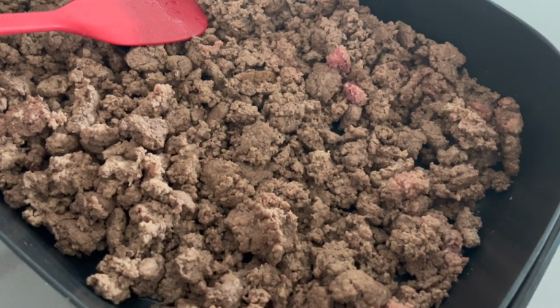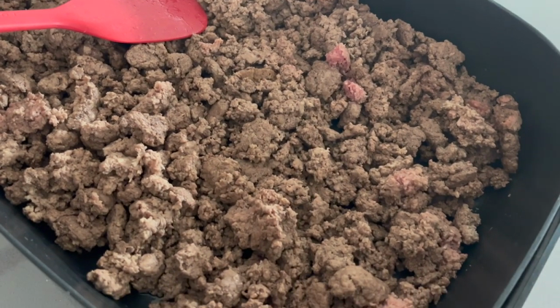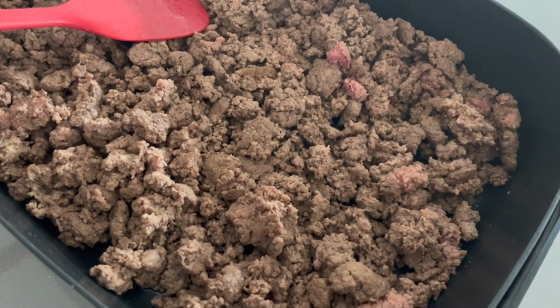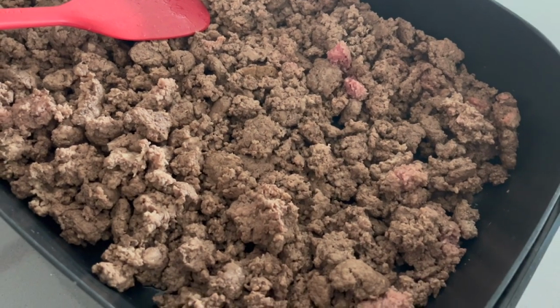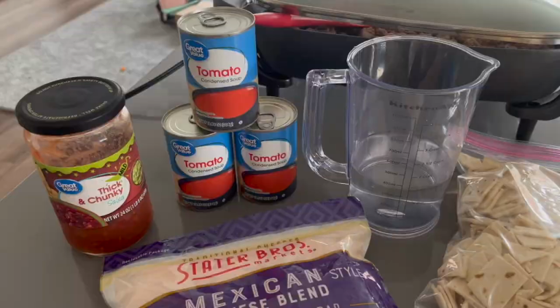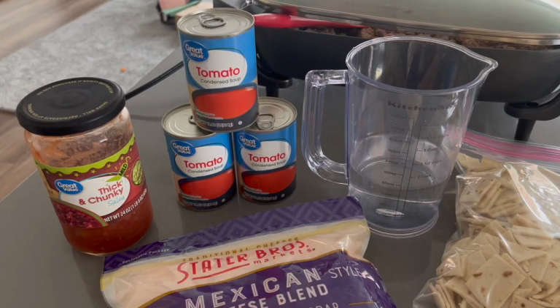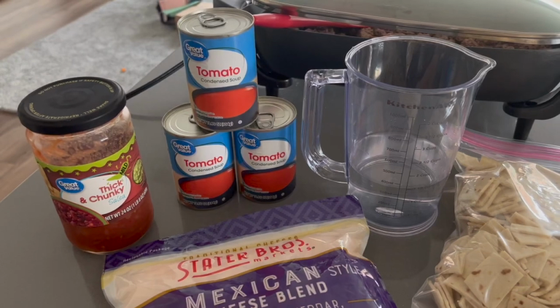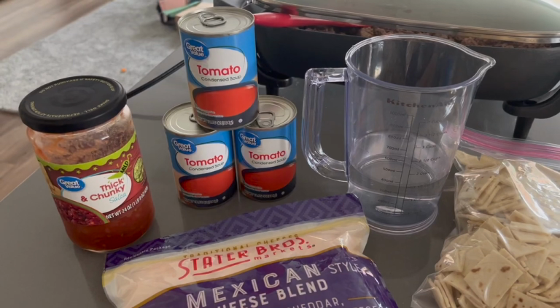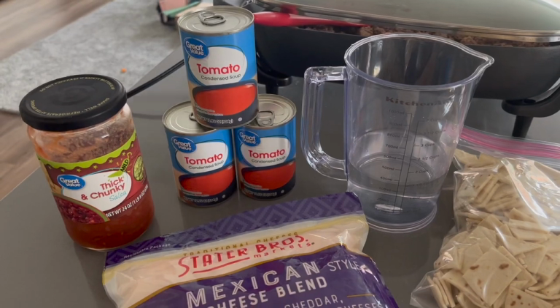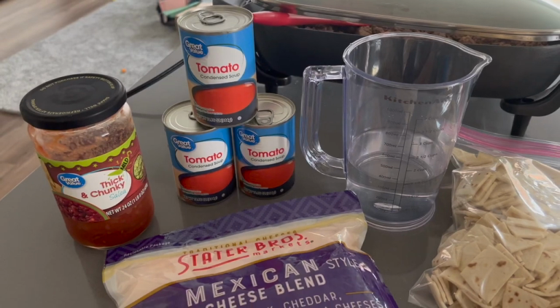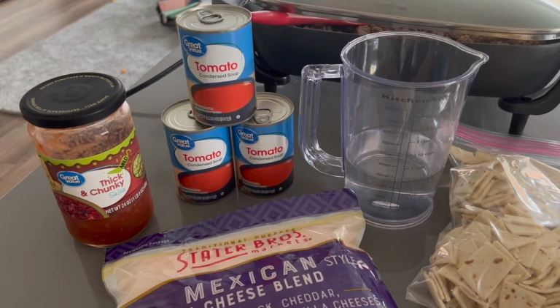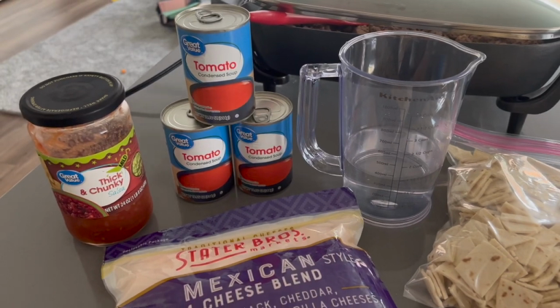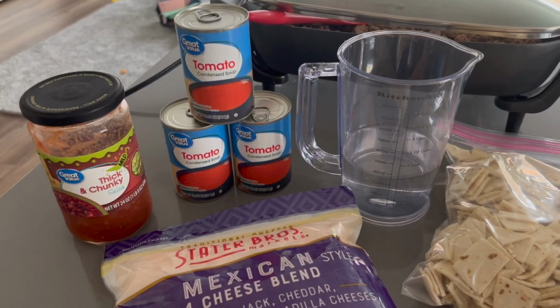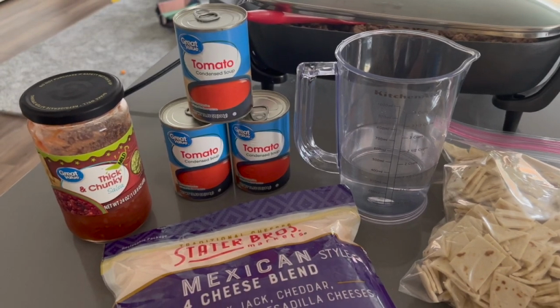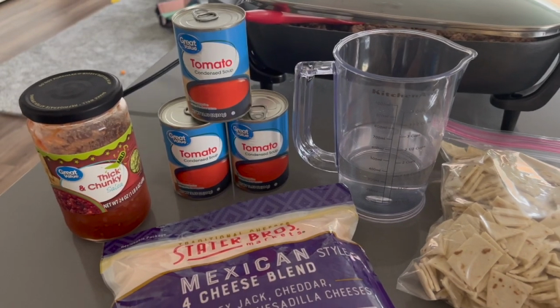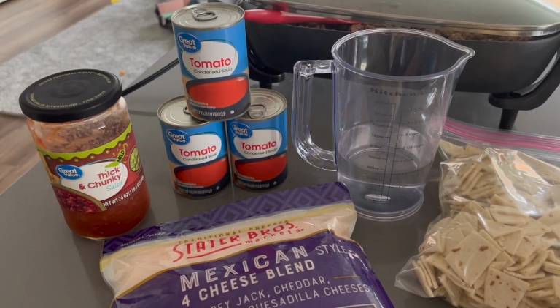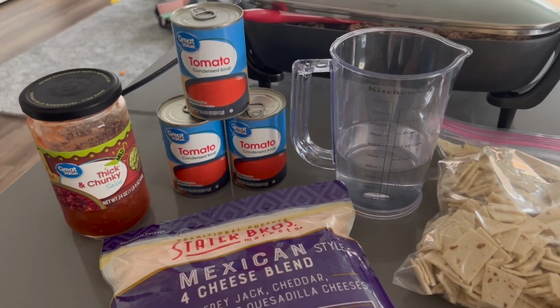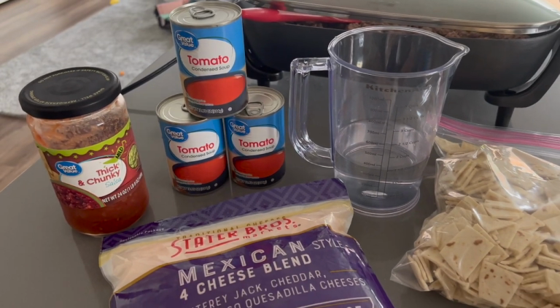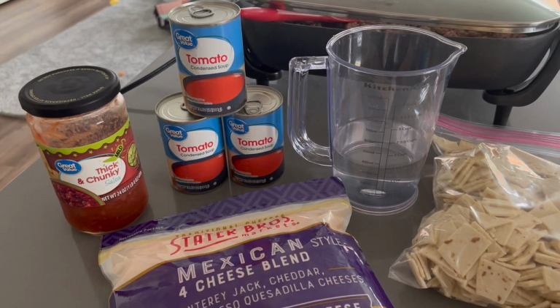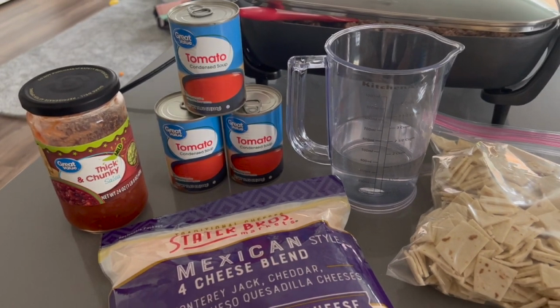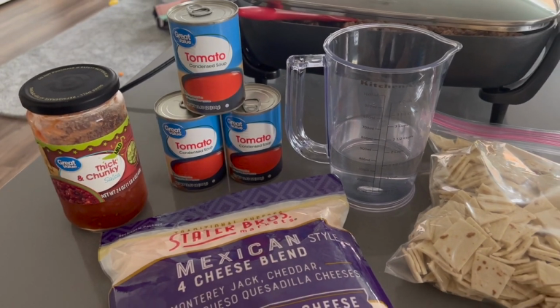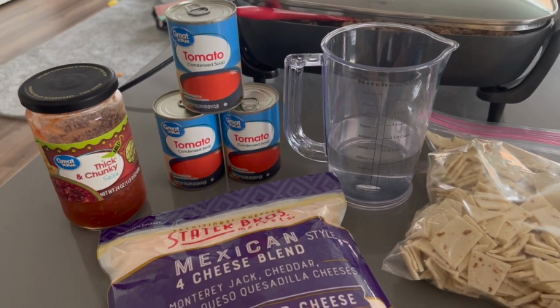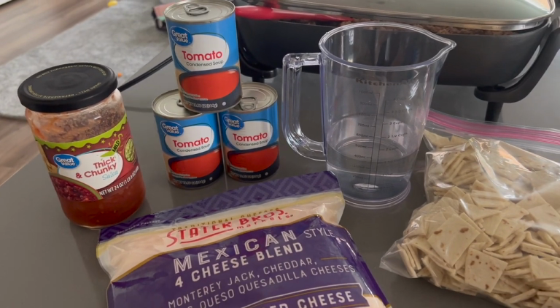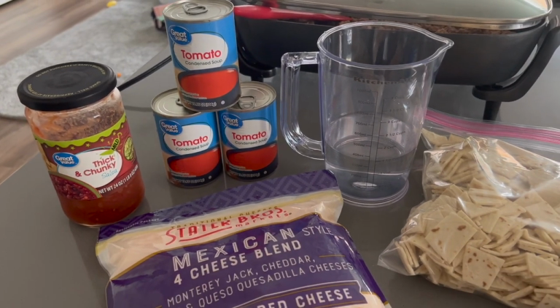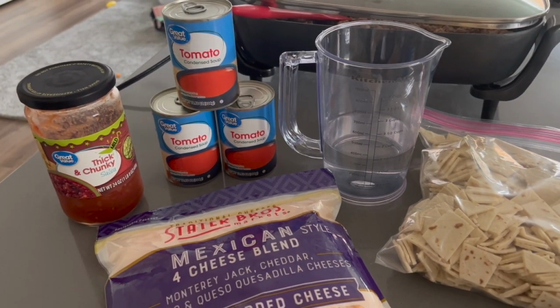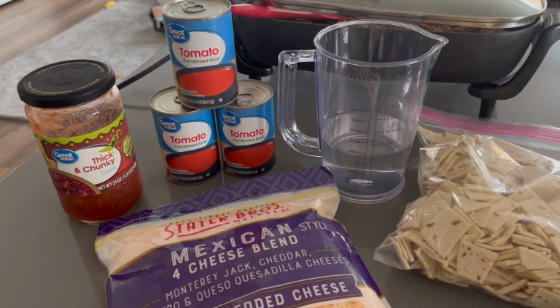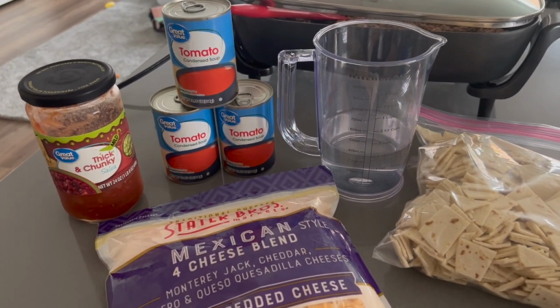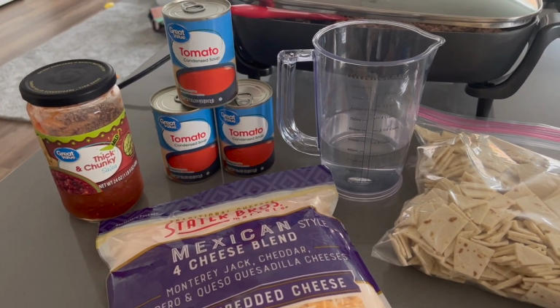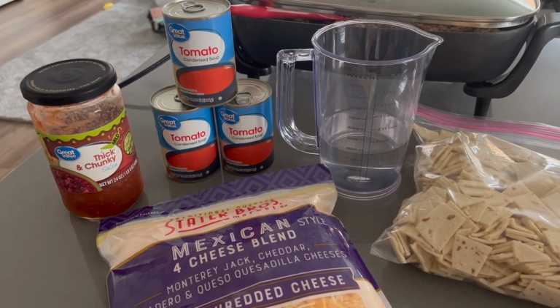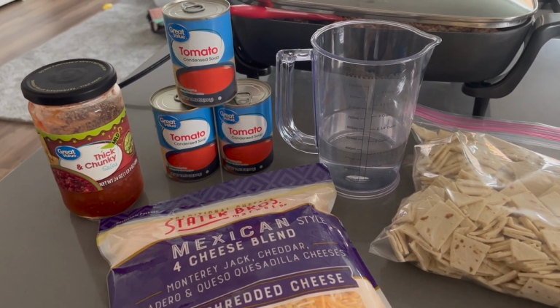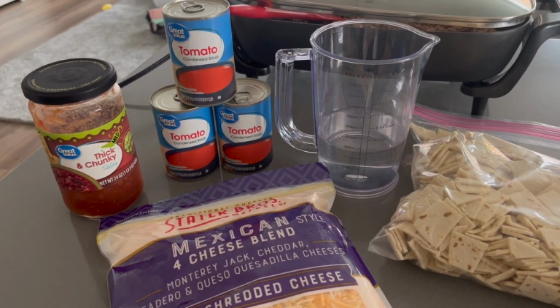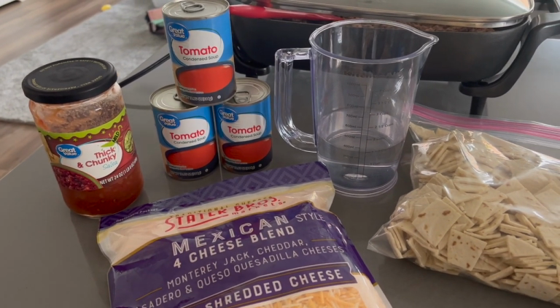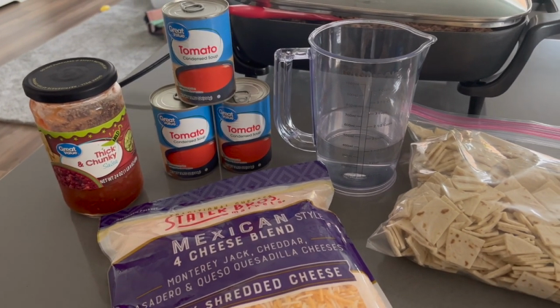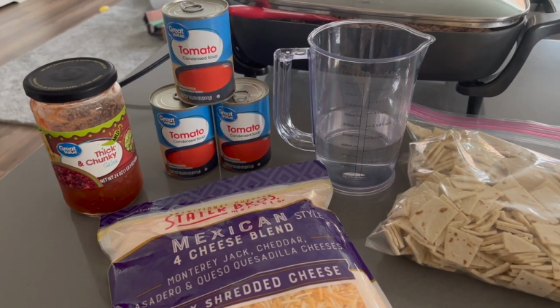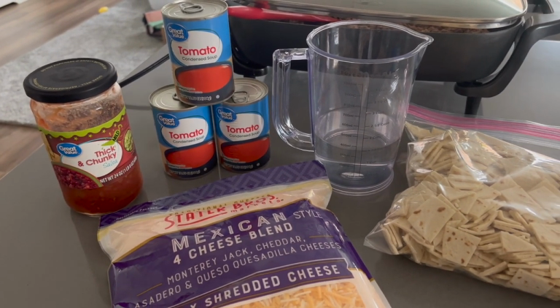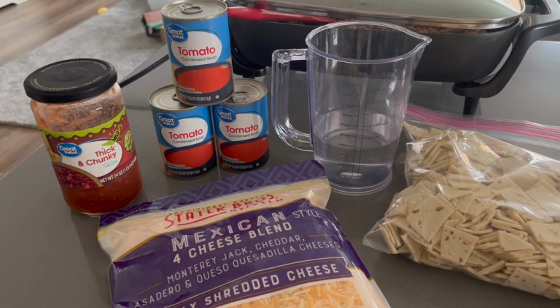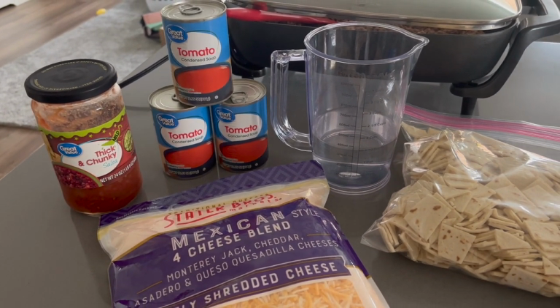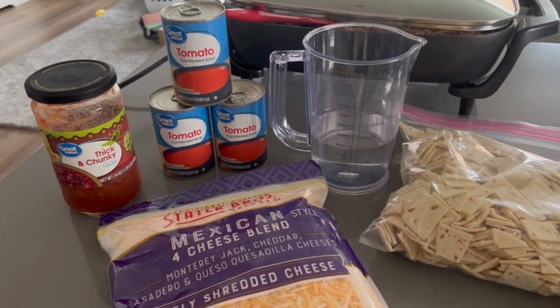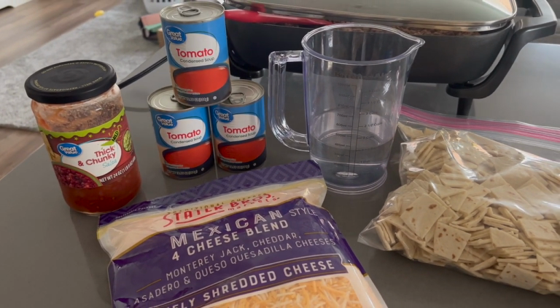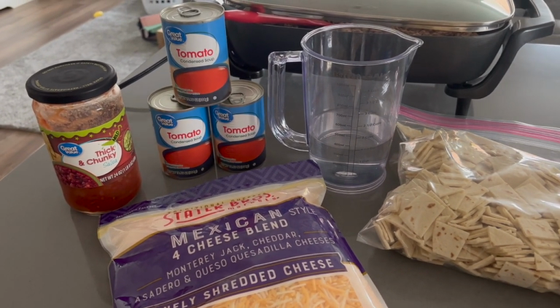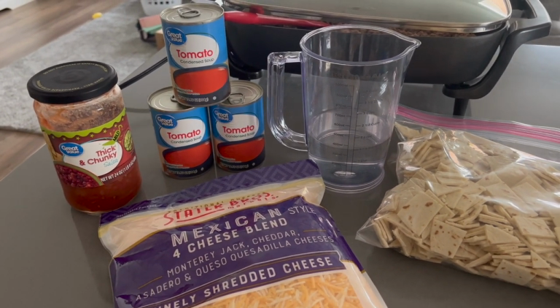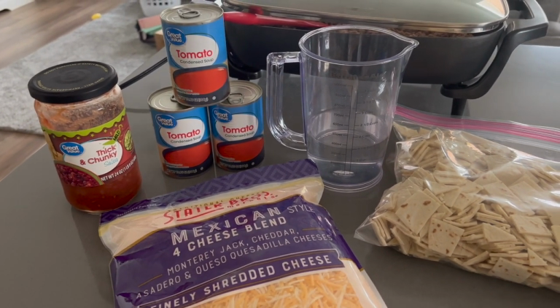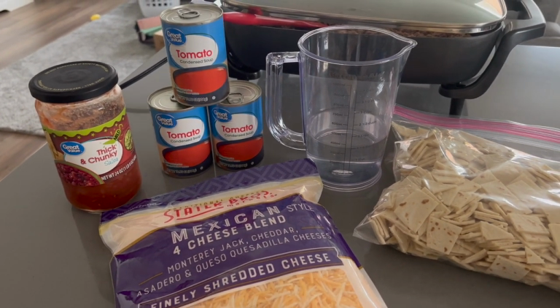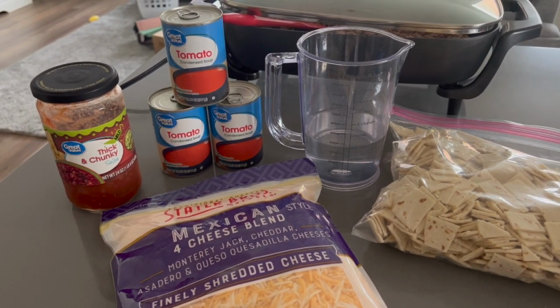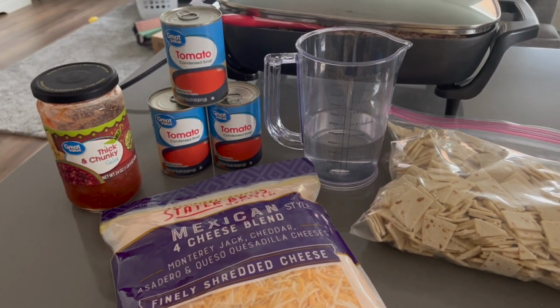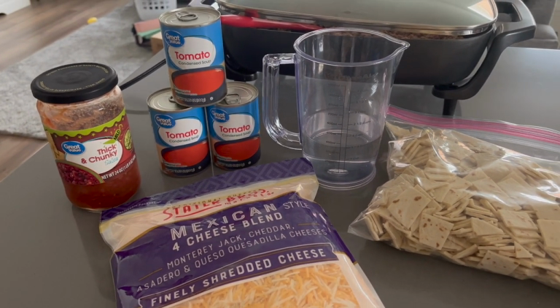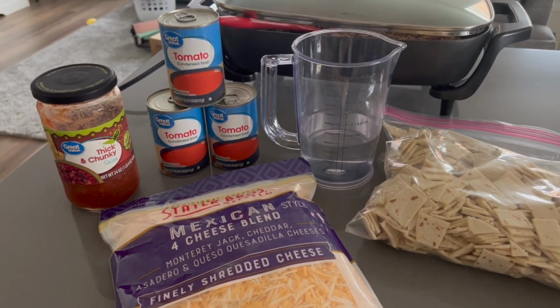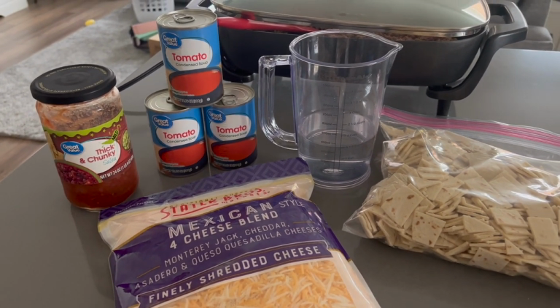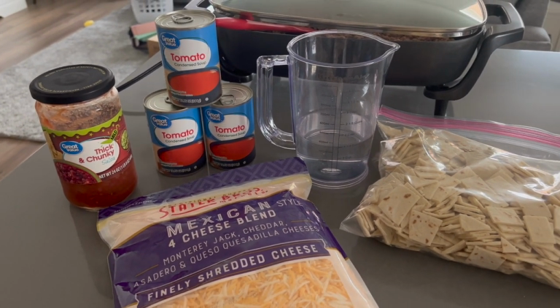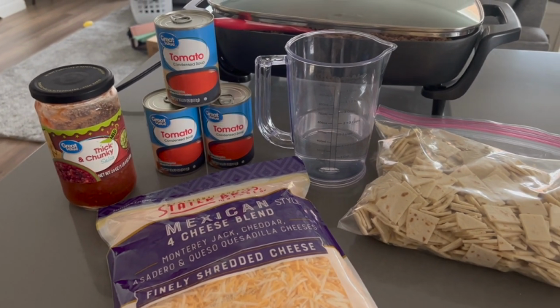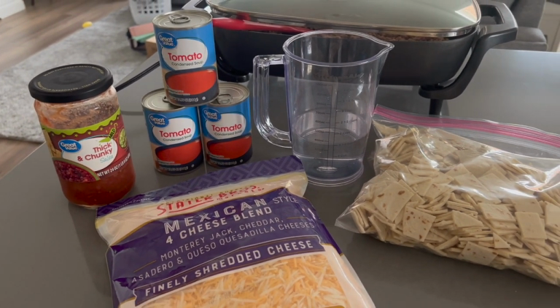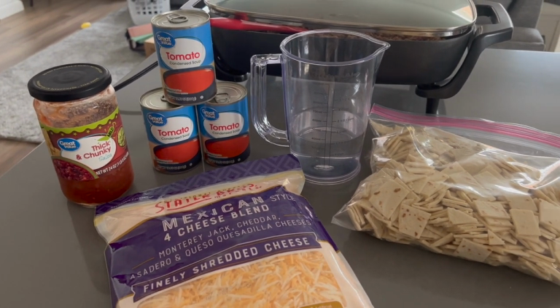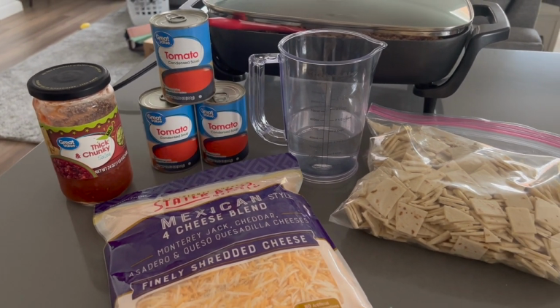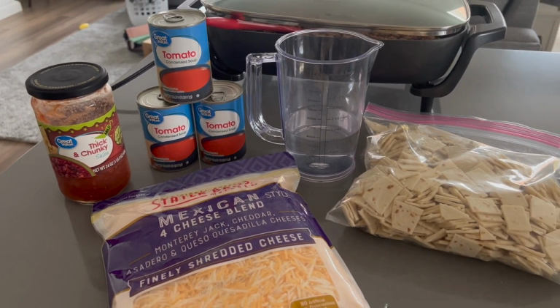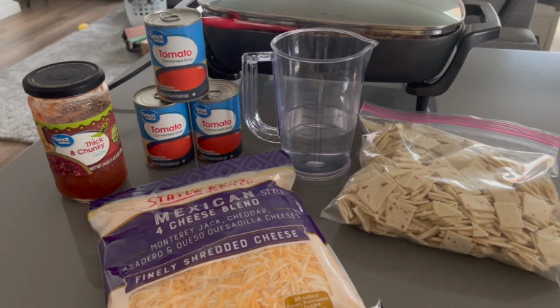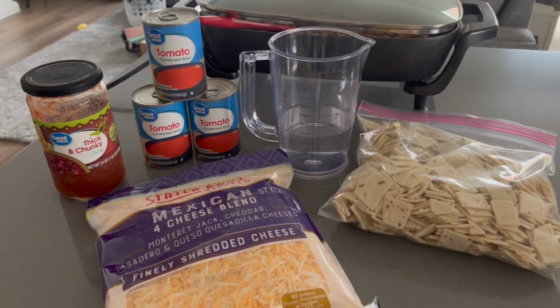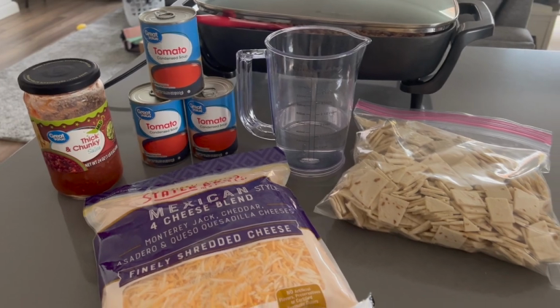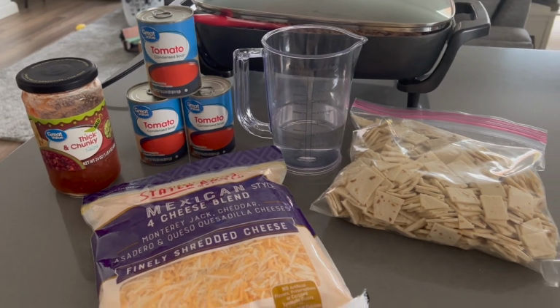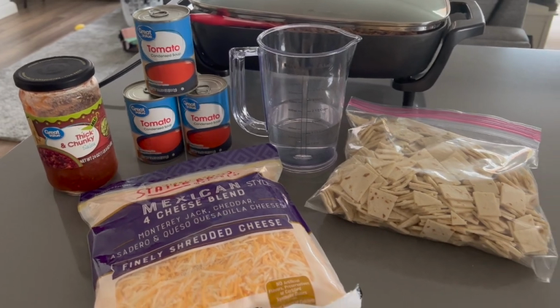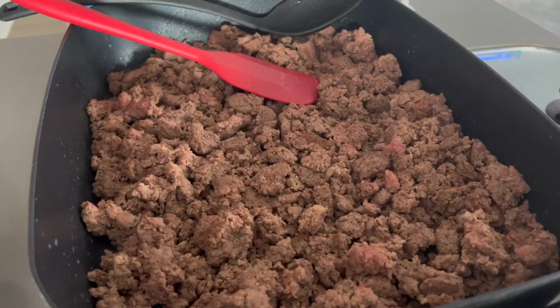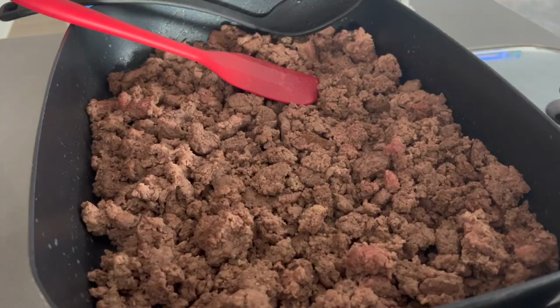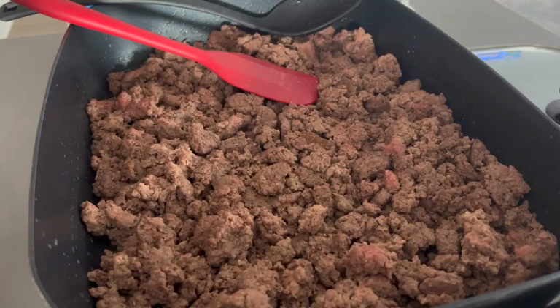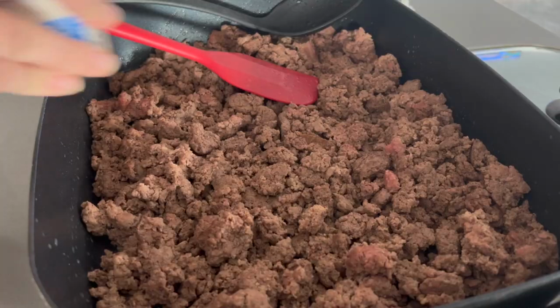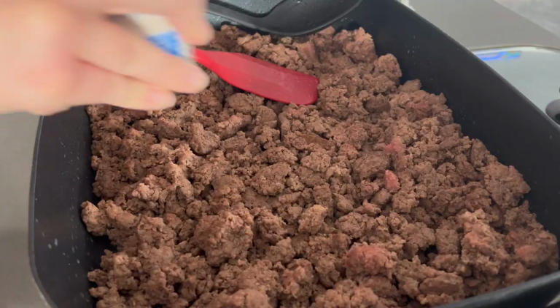Then we add in condensed tomato soup, some water, salsa, and the tortillas, as well as some cheese.